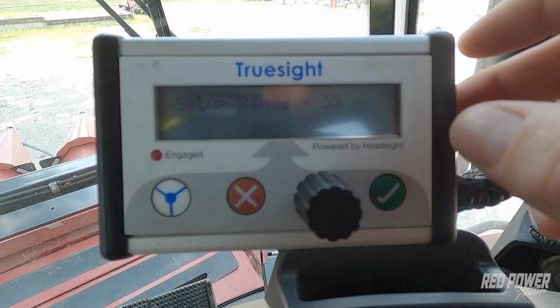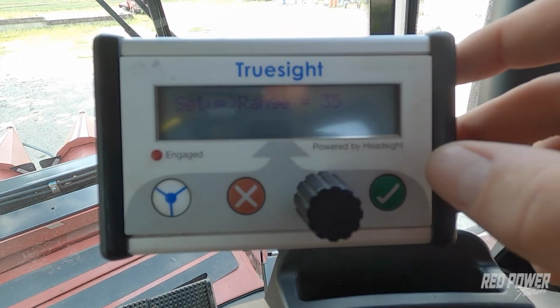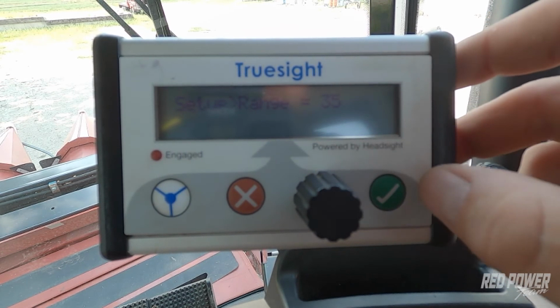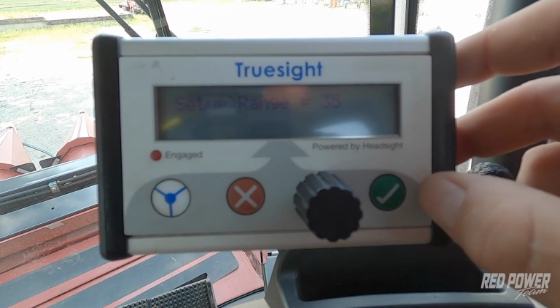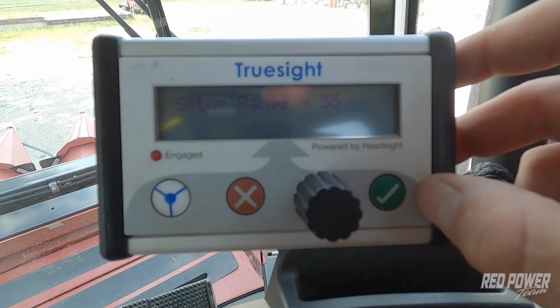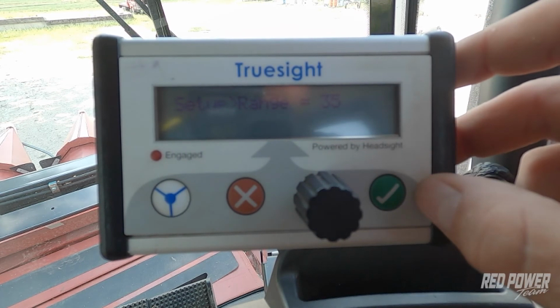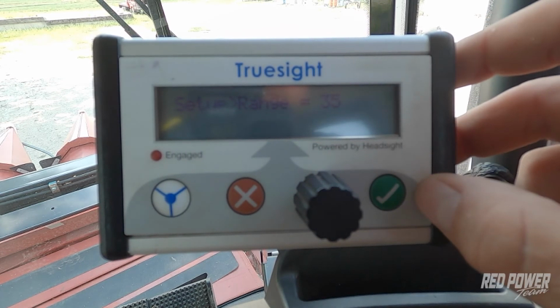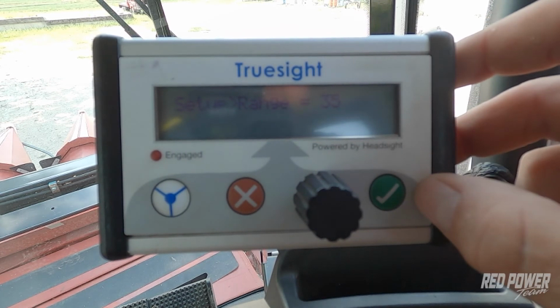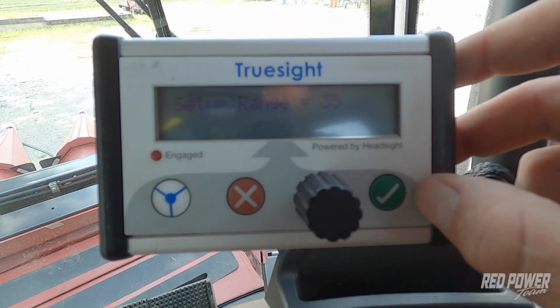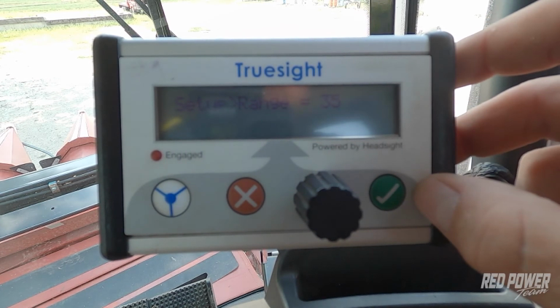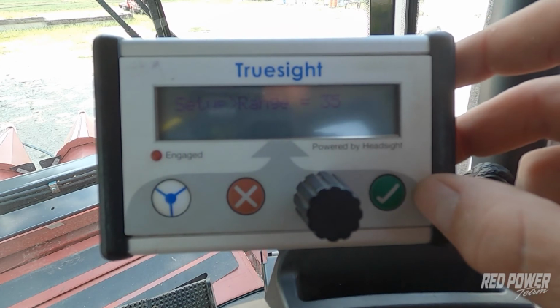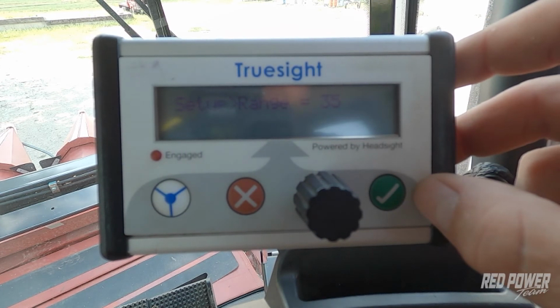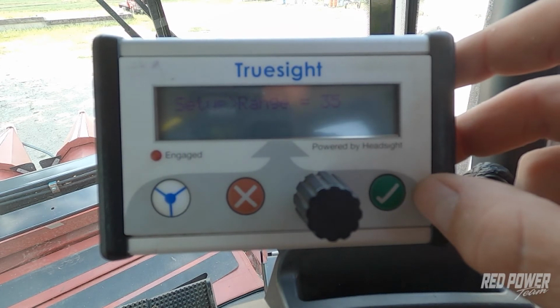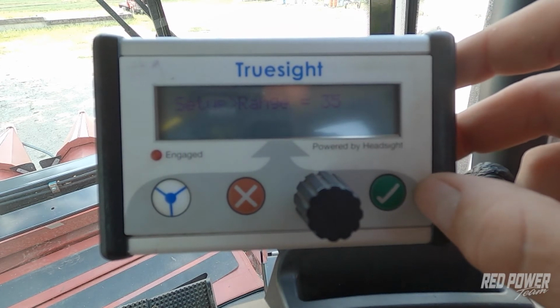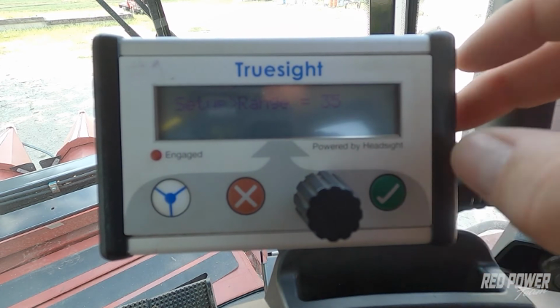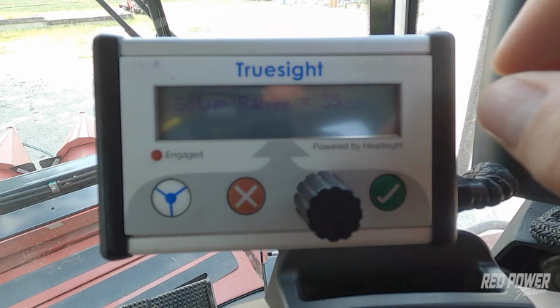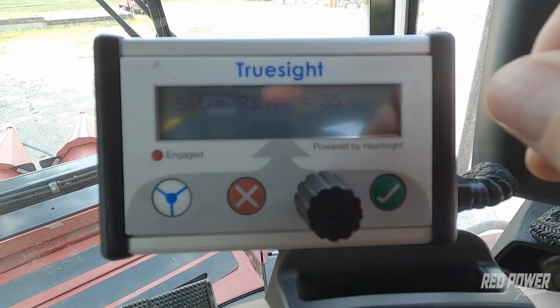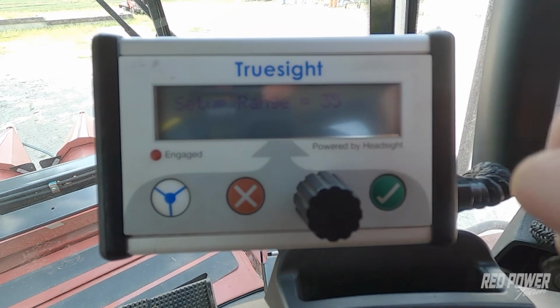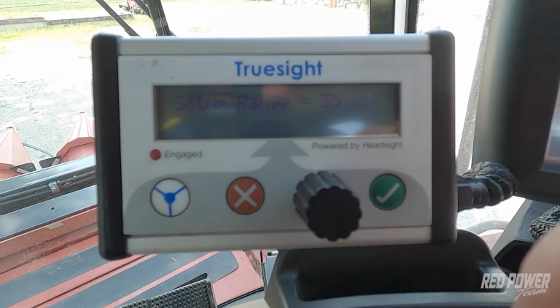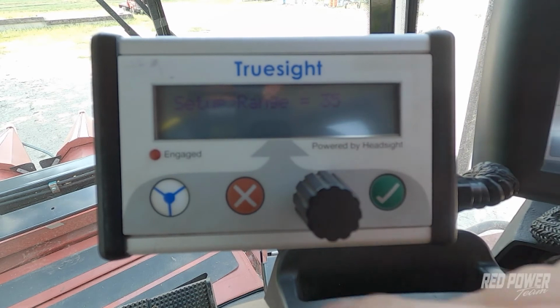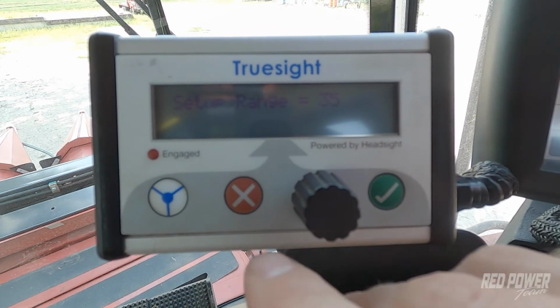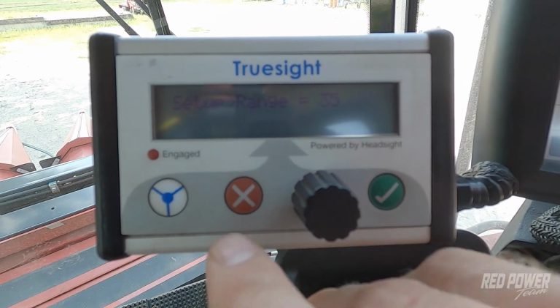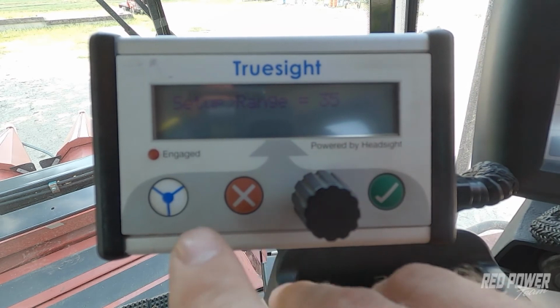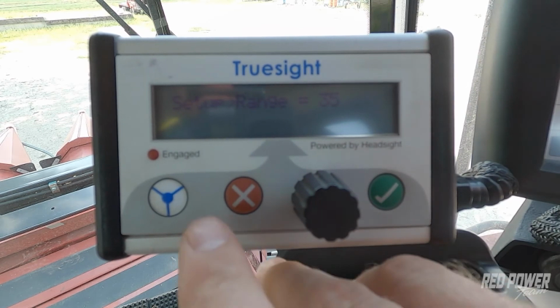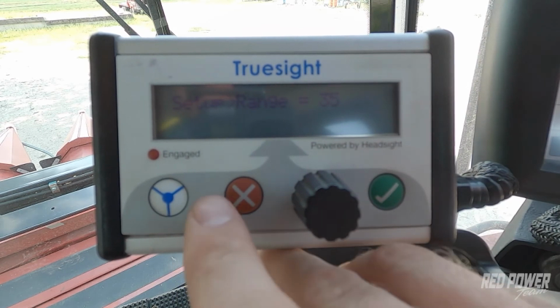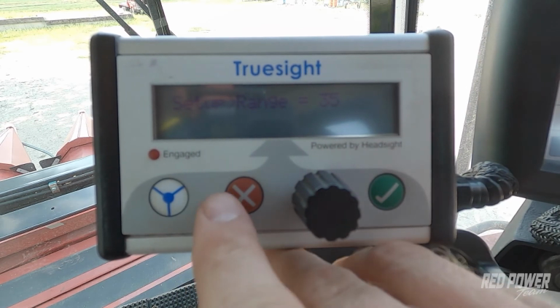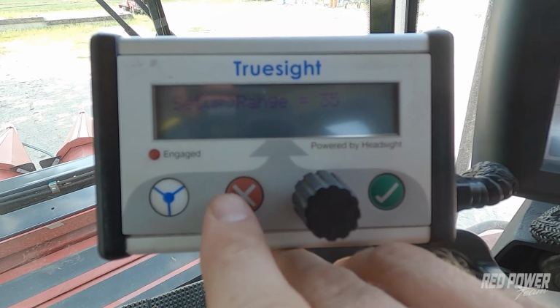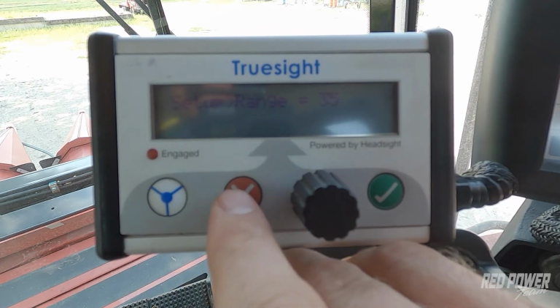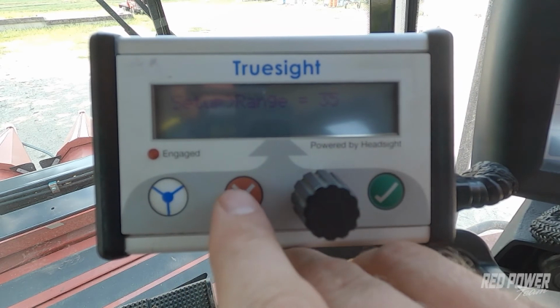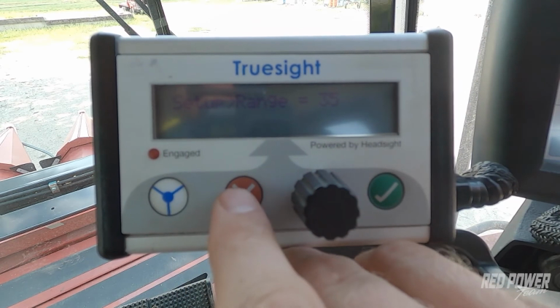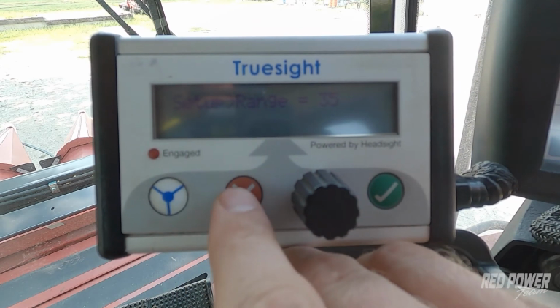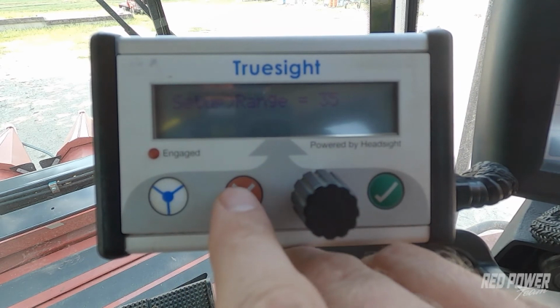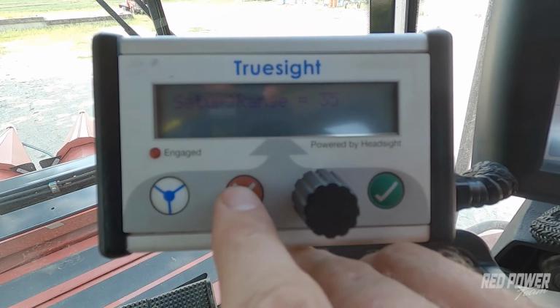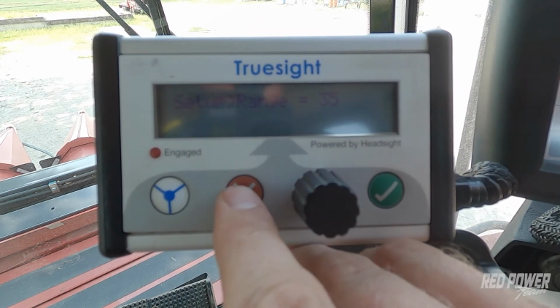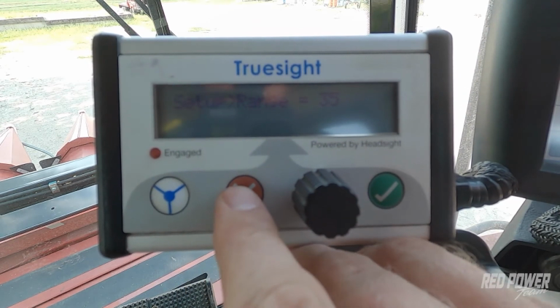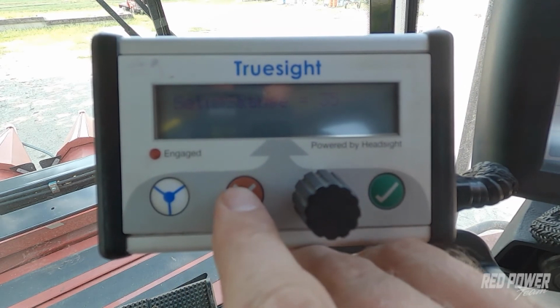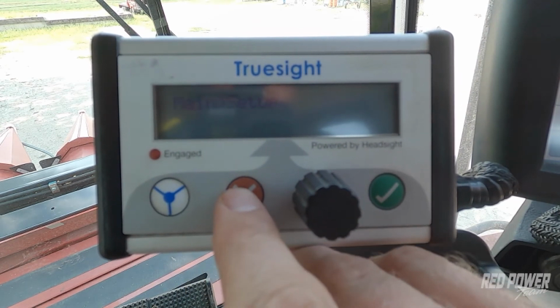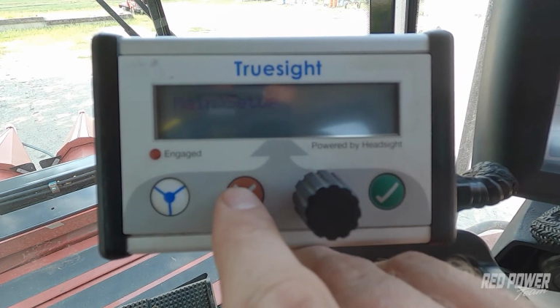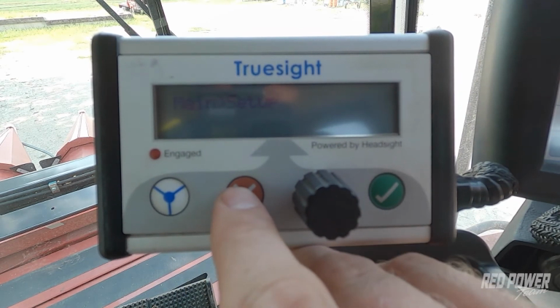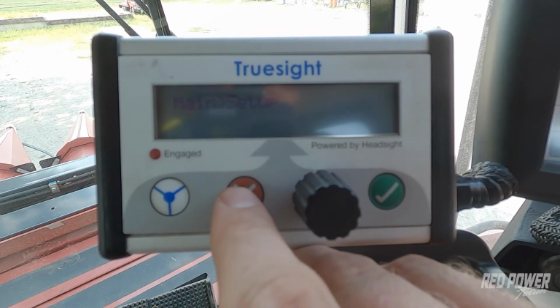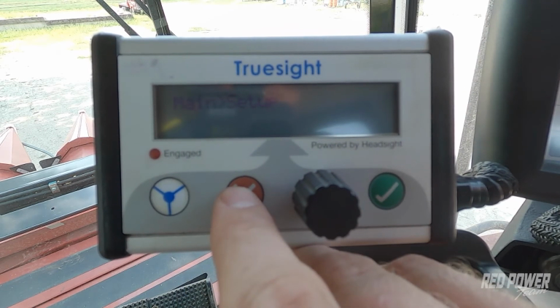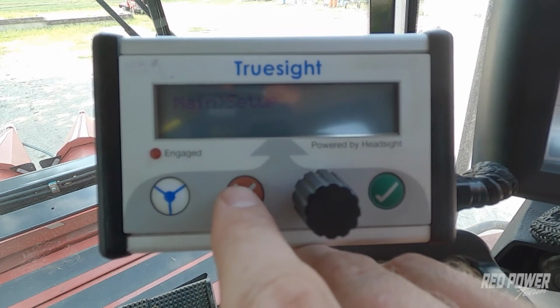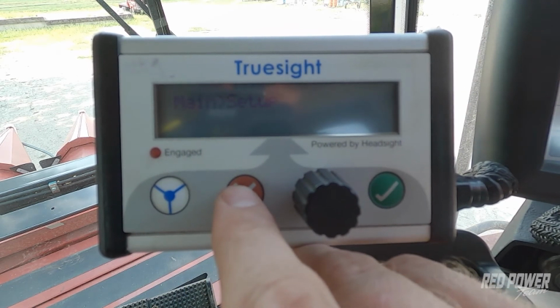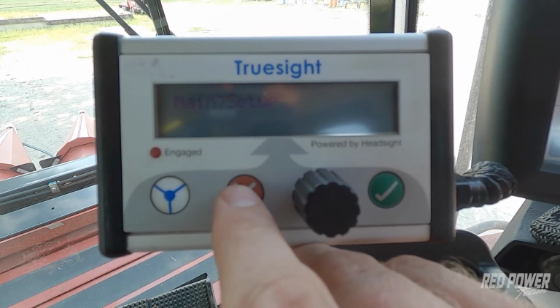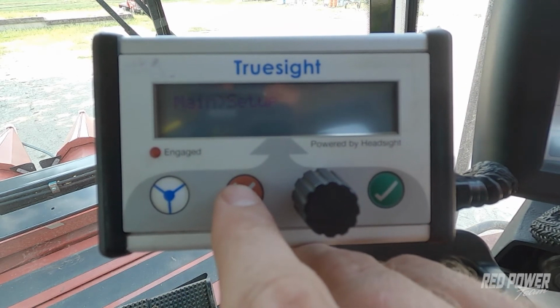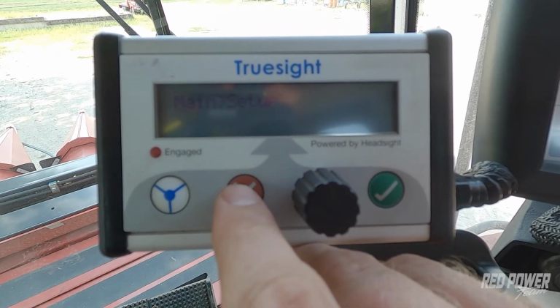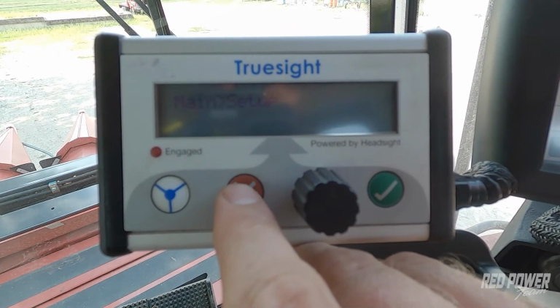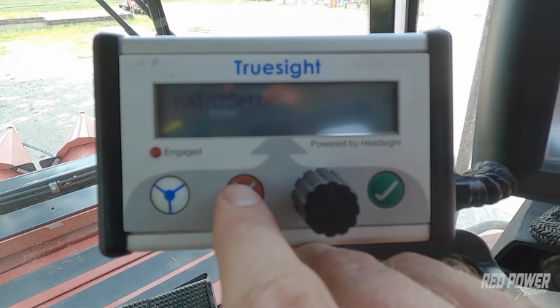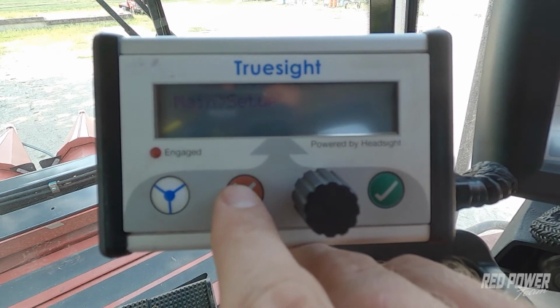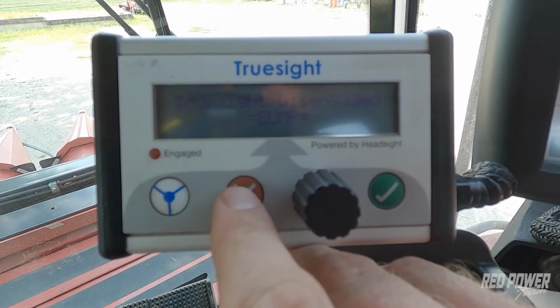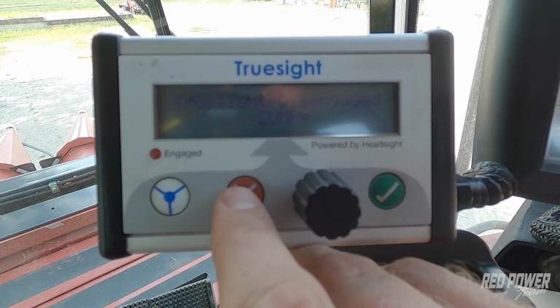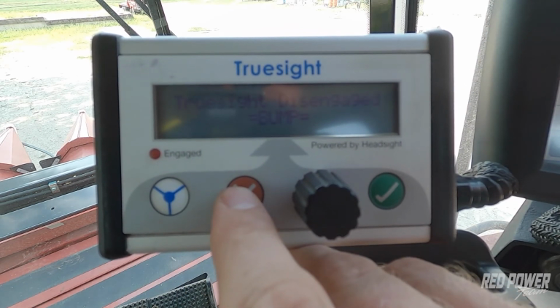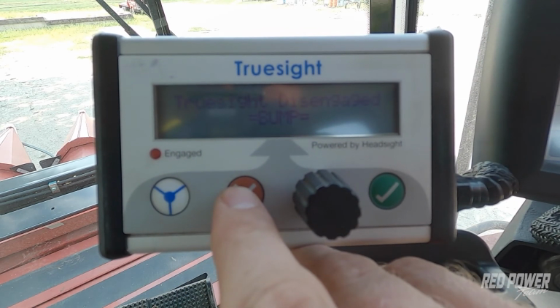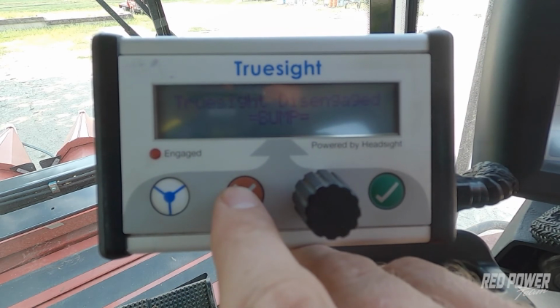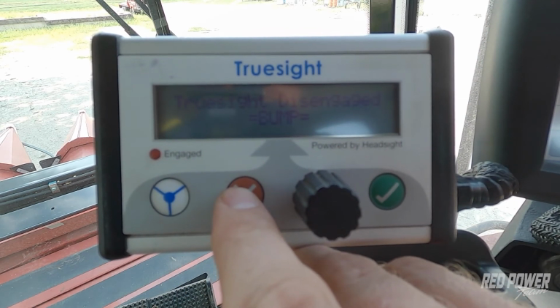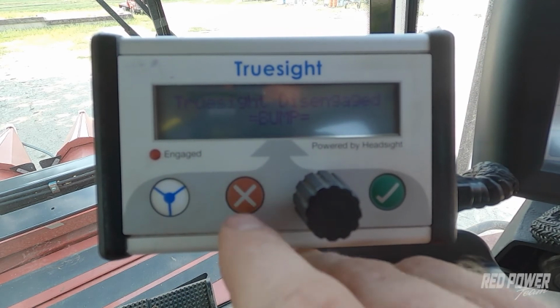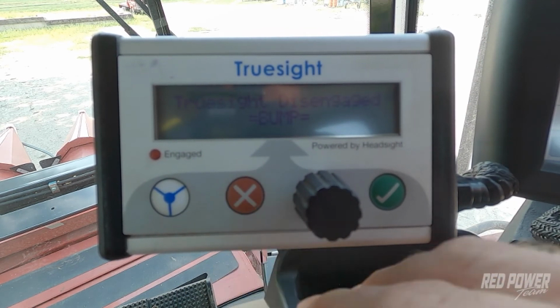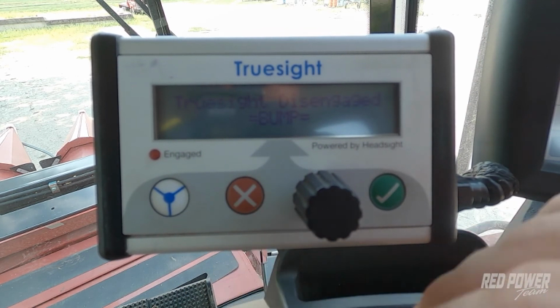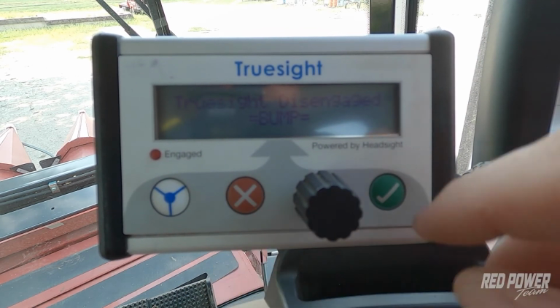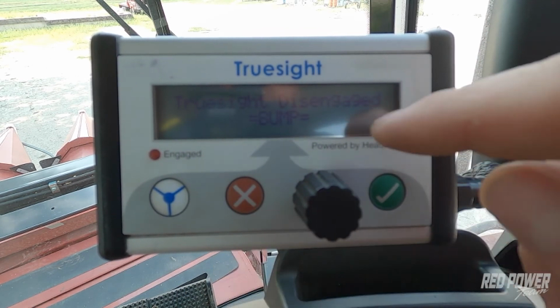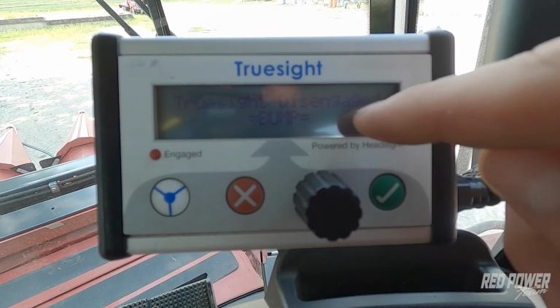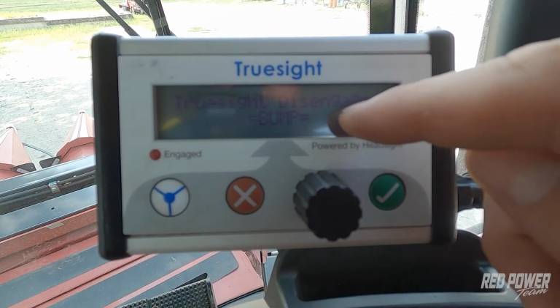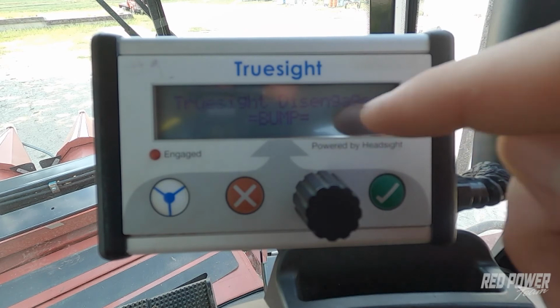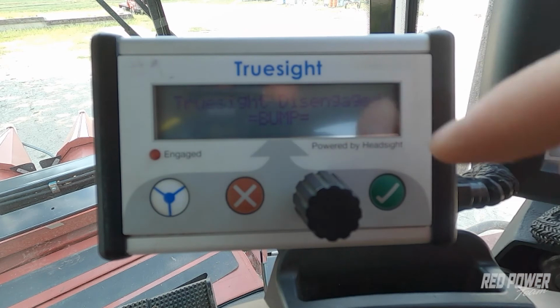From this point, I'm going to hit the red X and keep hitting it until it brings you back to the home screen on the TruSight box.